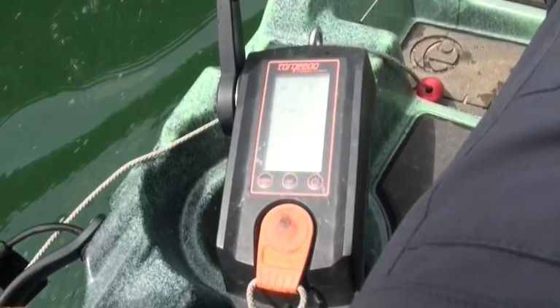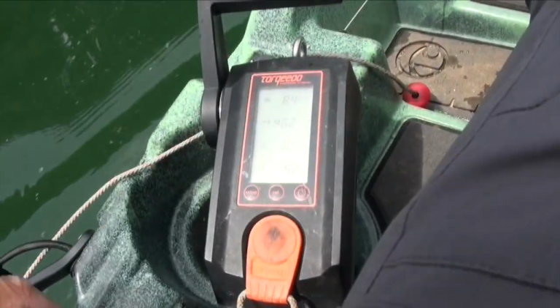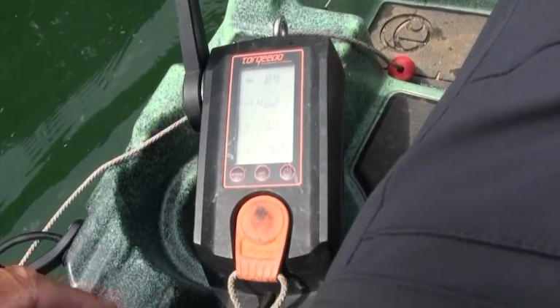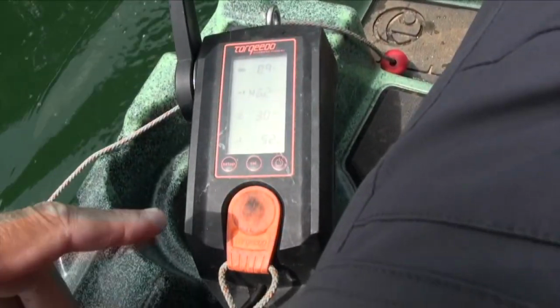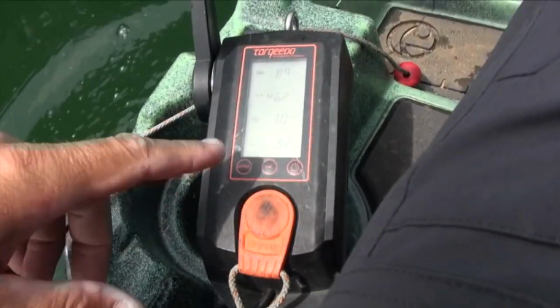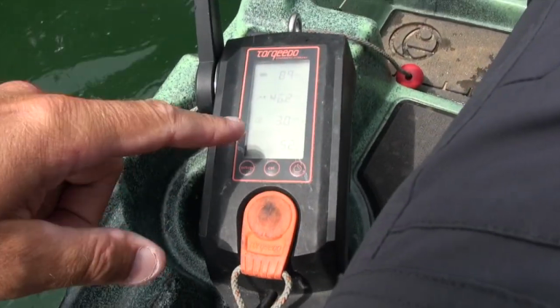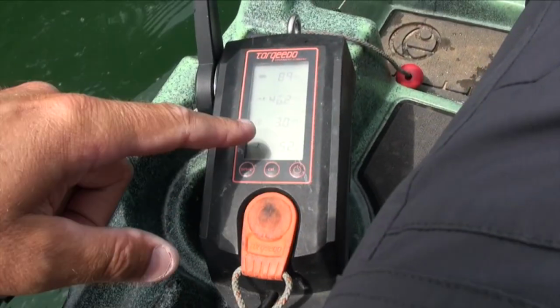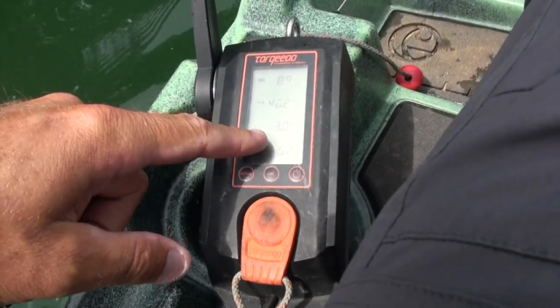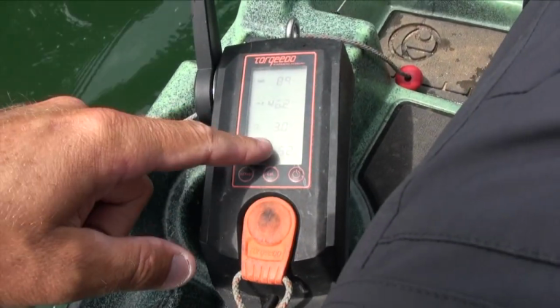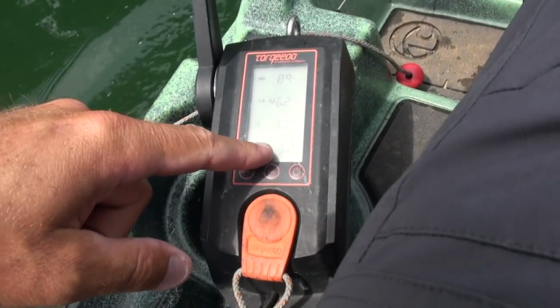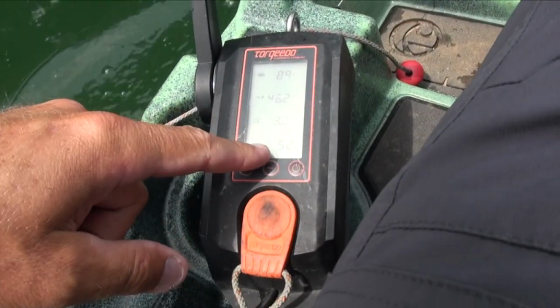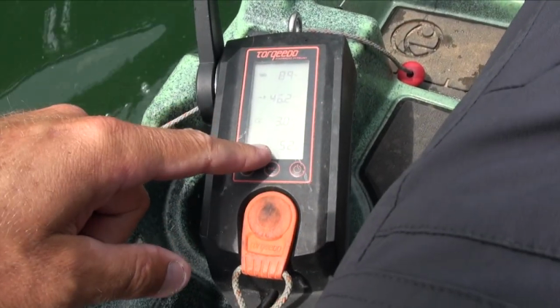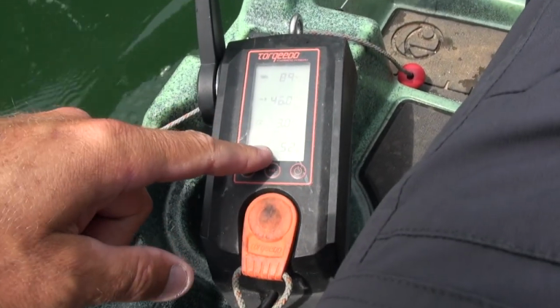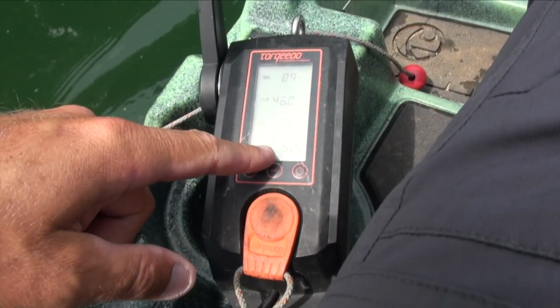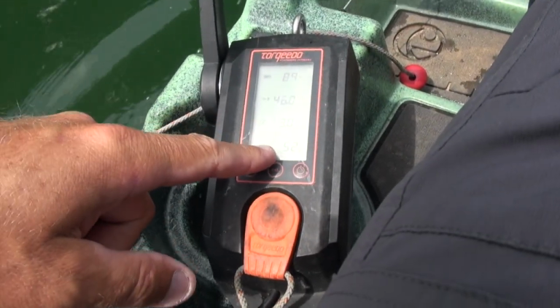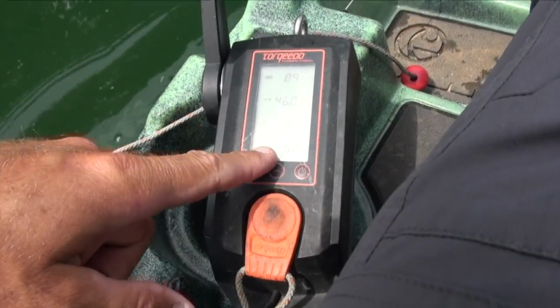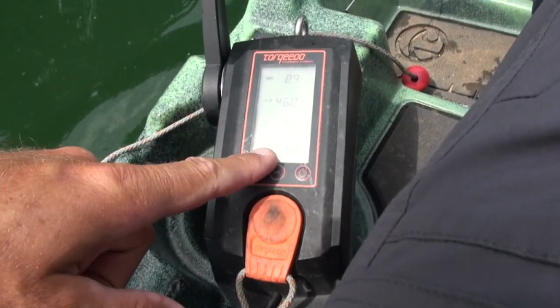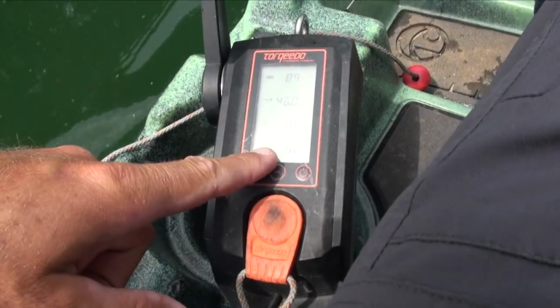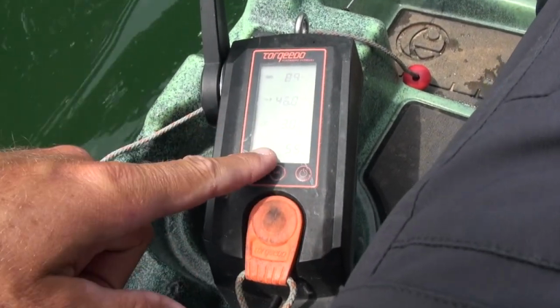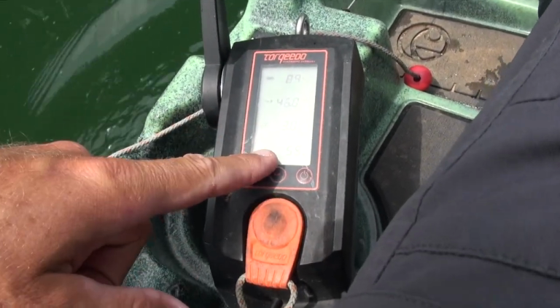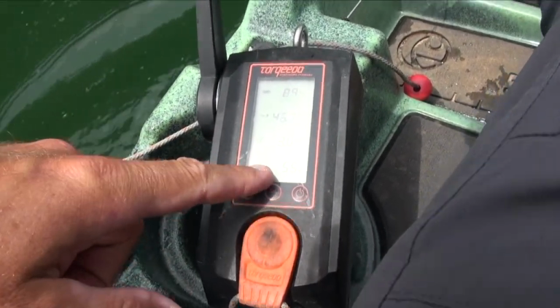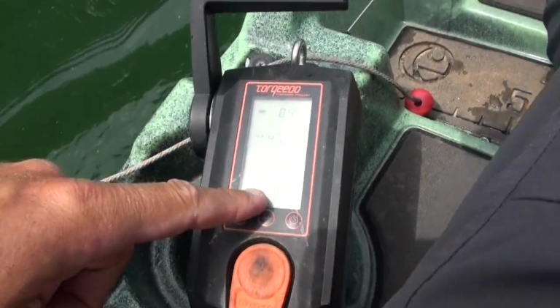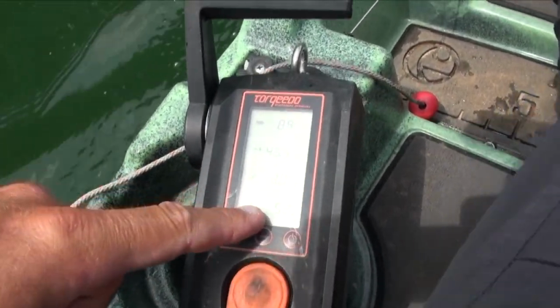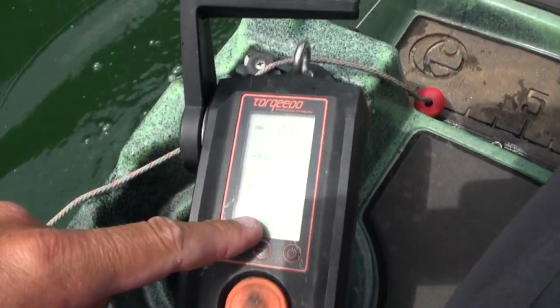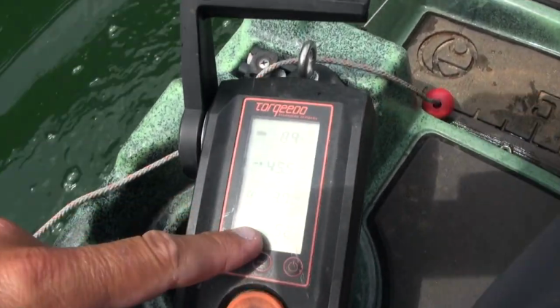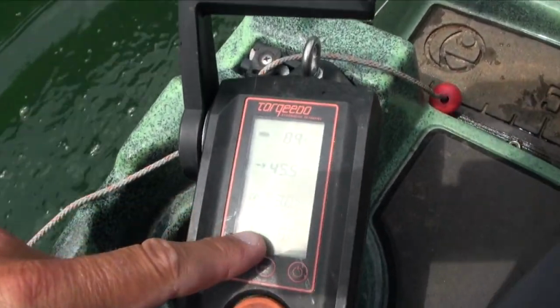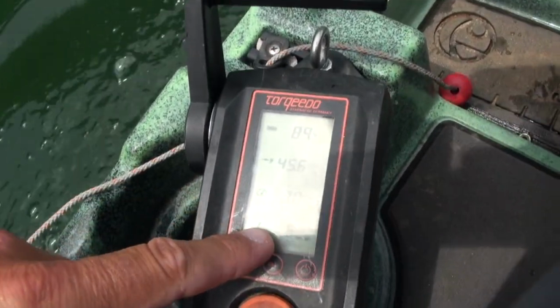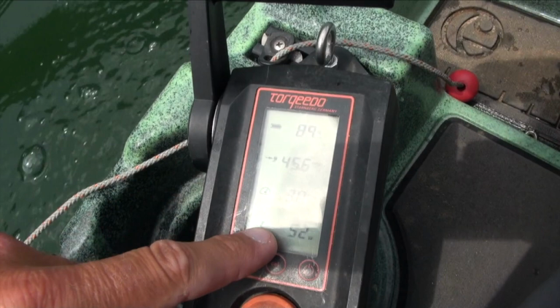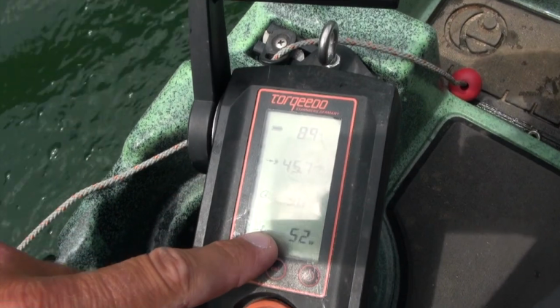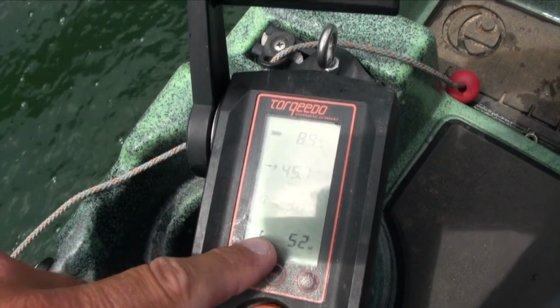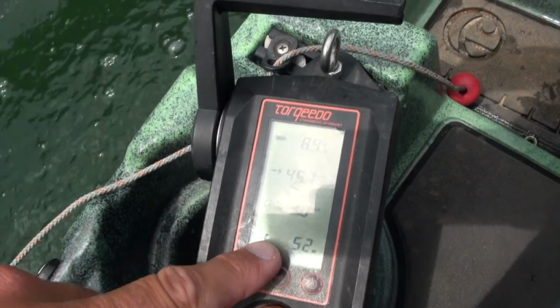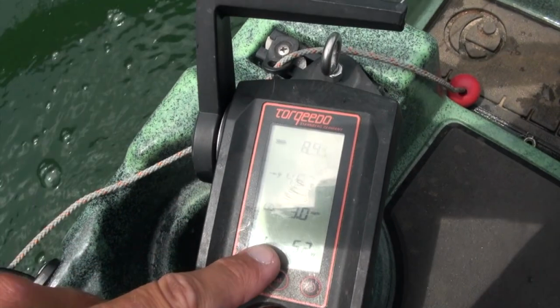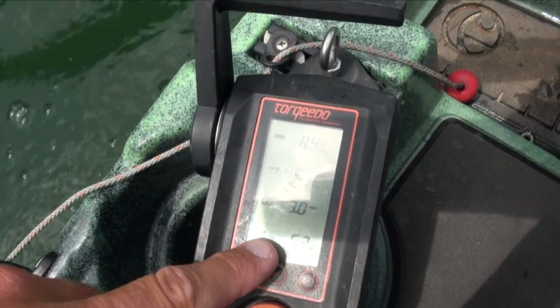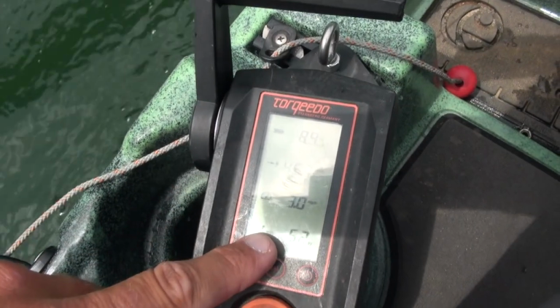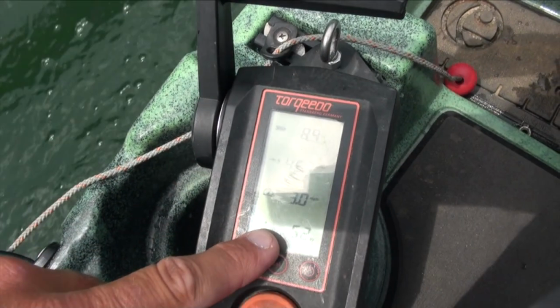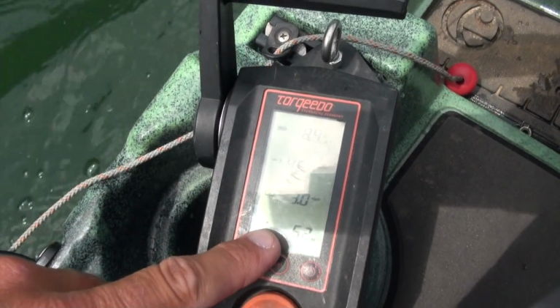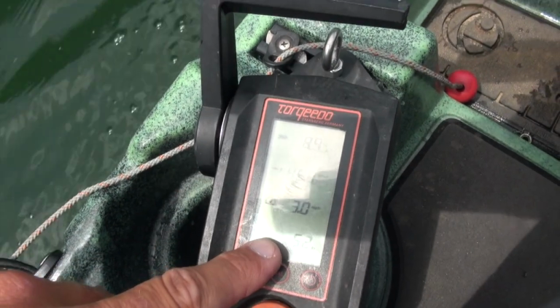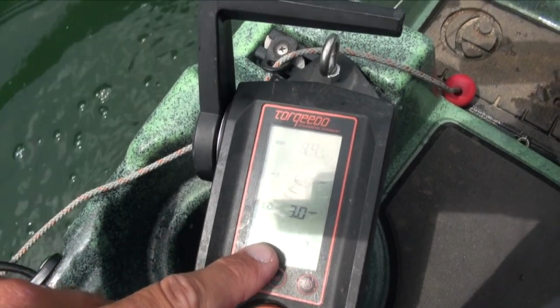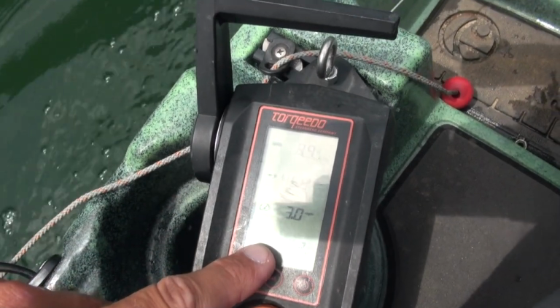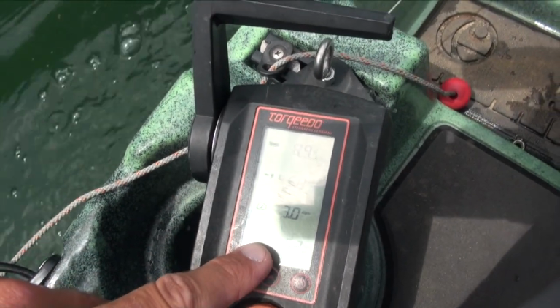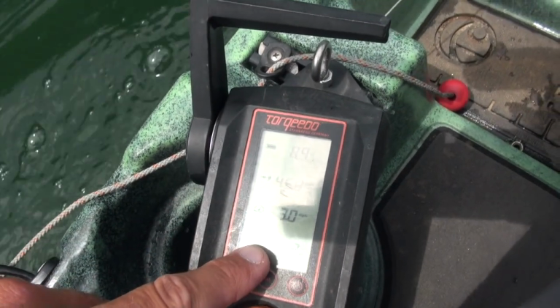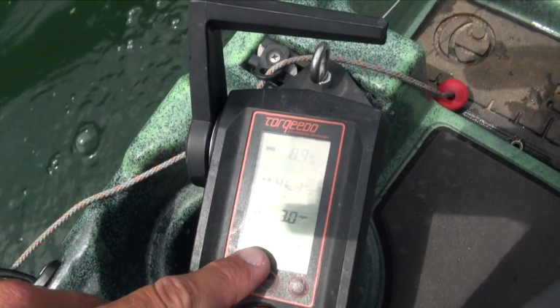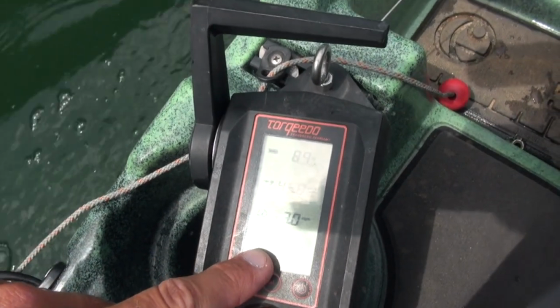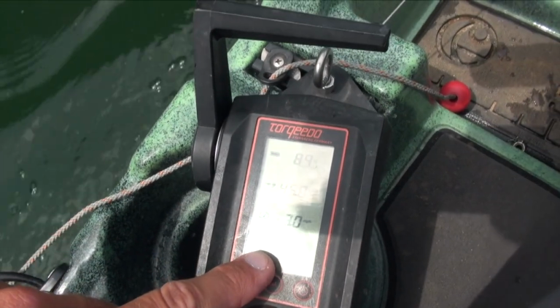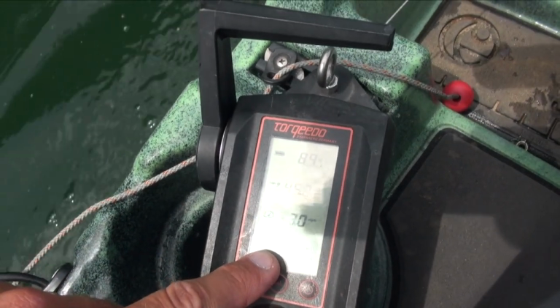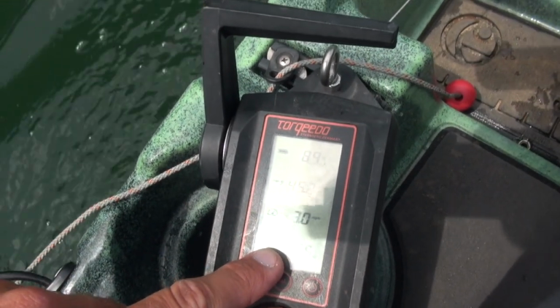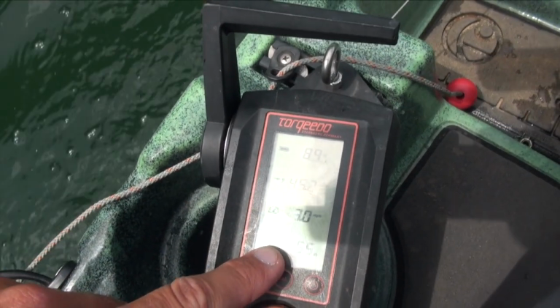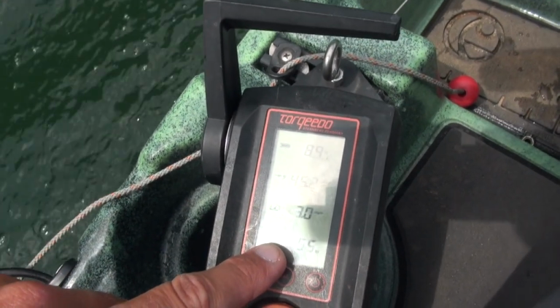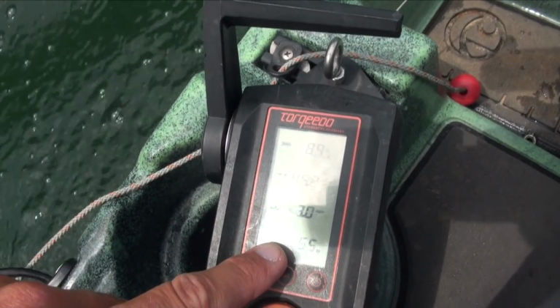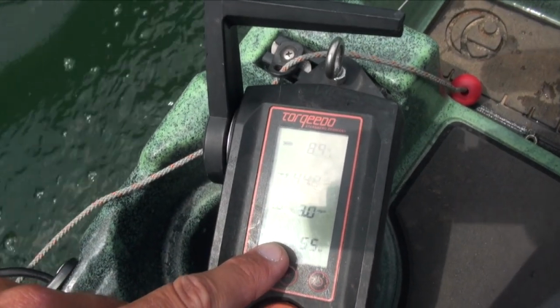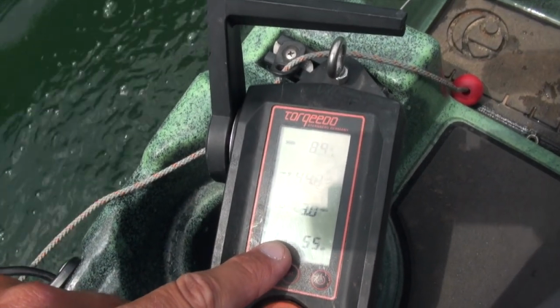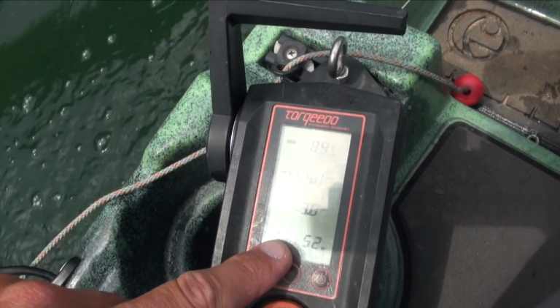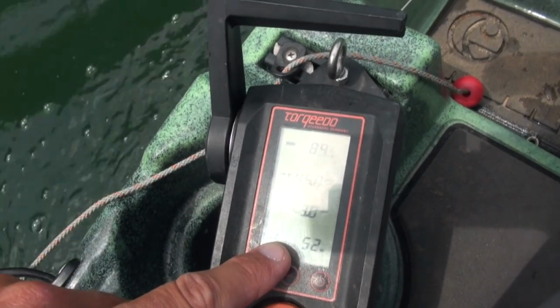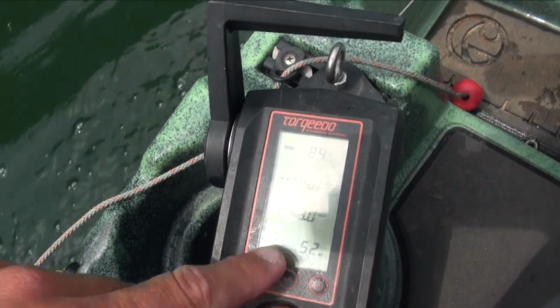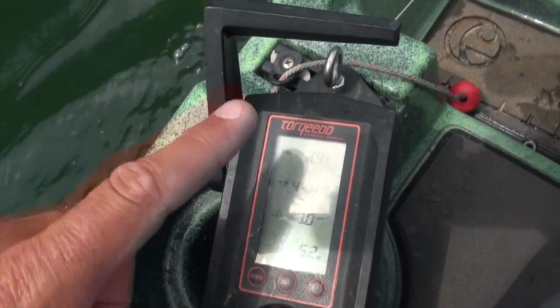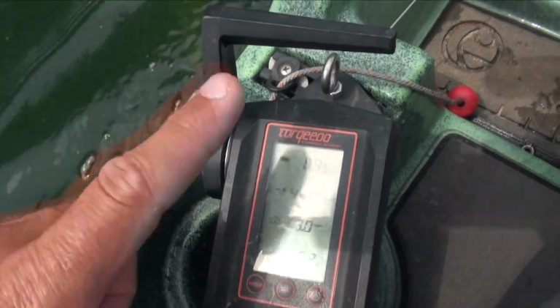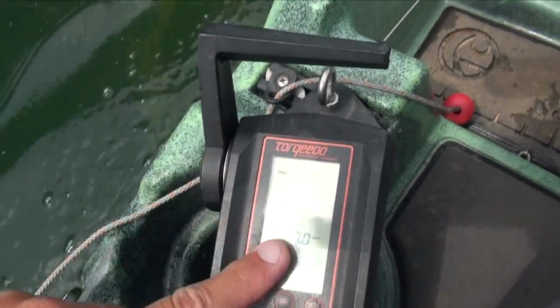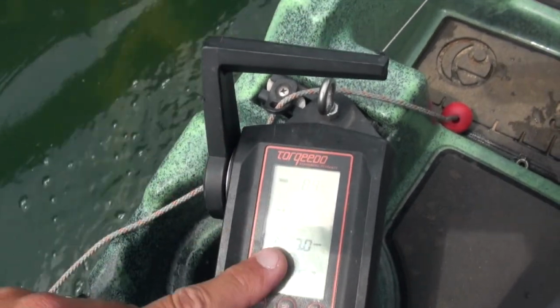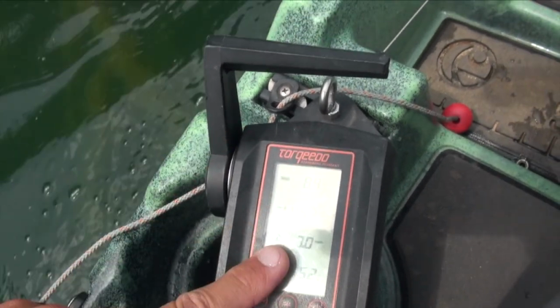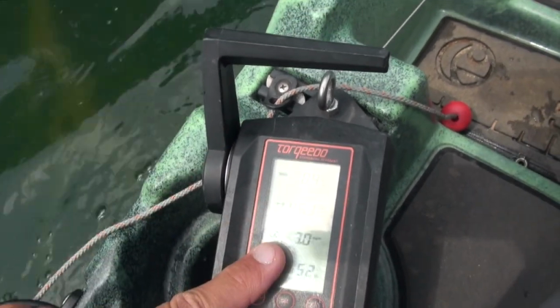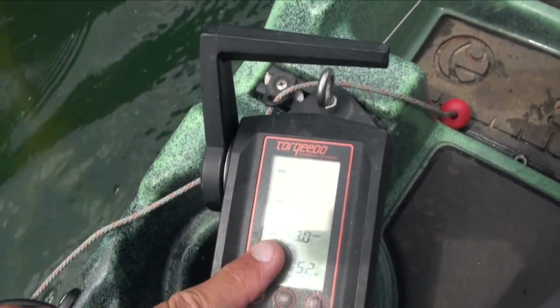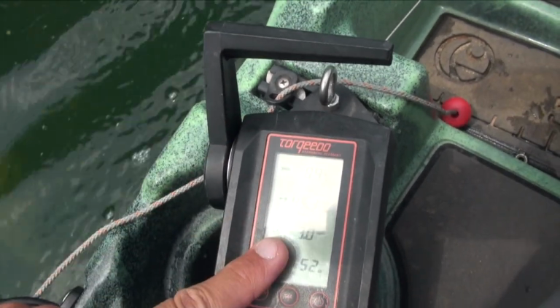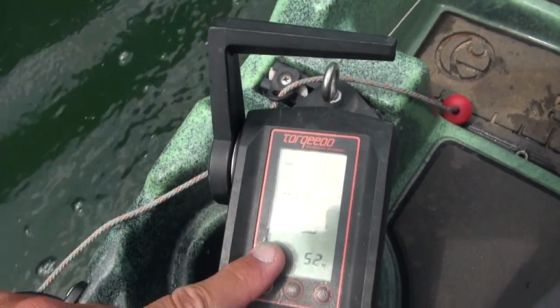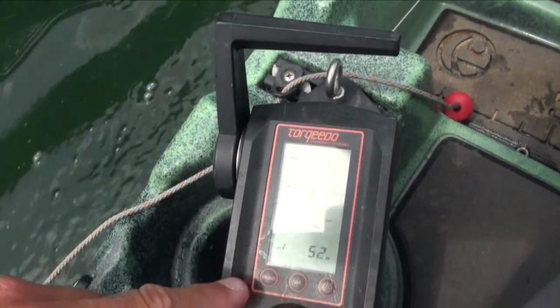Three miles per hour, I'm using 52 watts. That's the first data point. I'll get the rest.